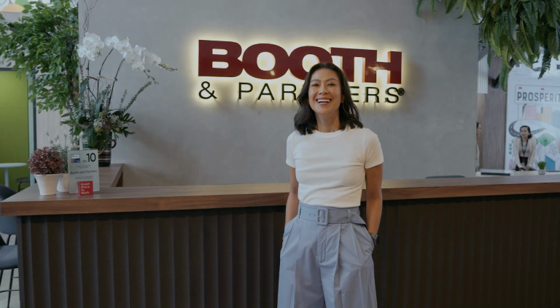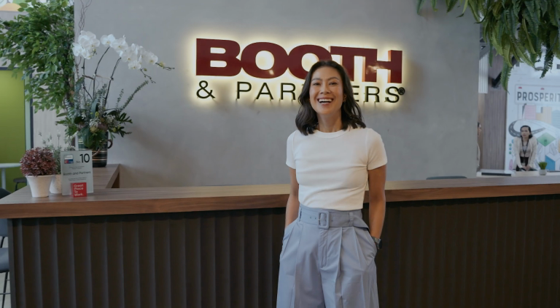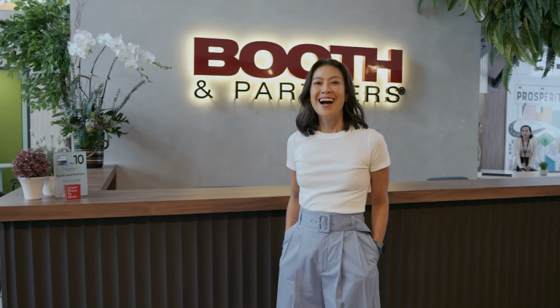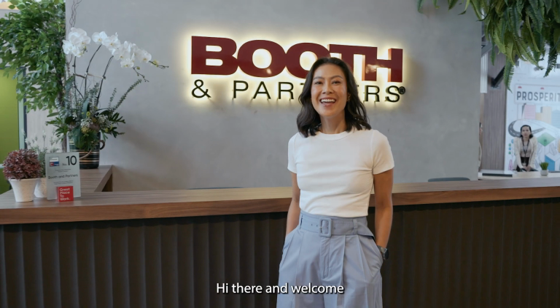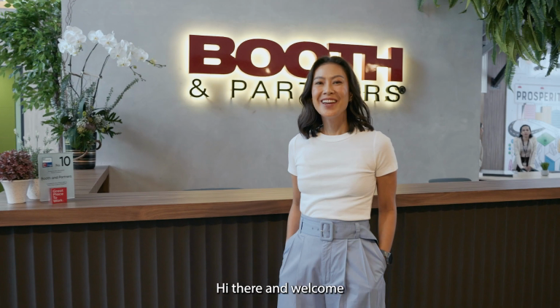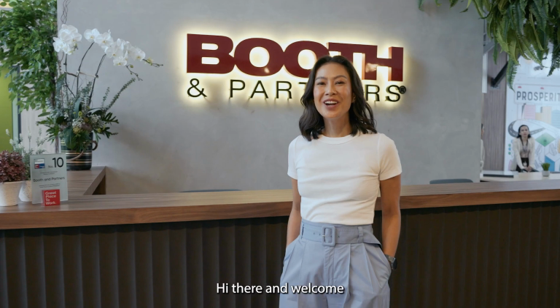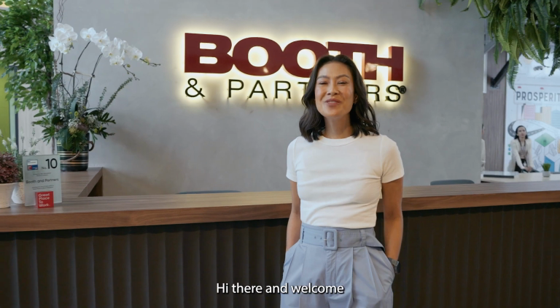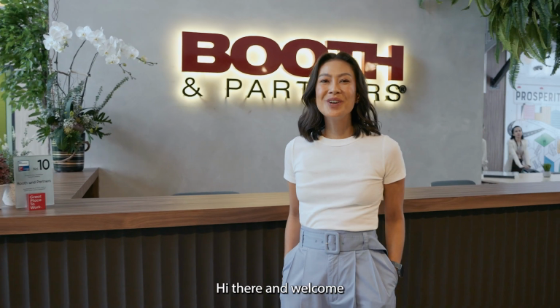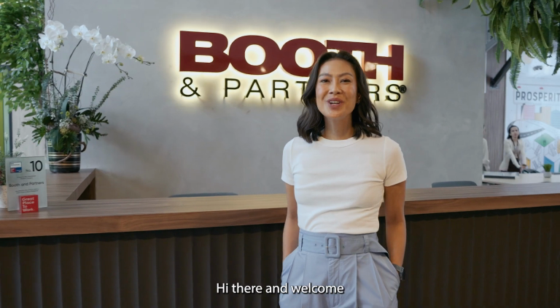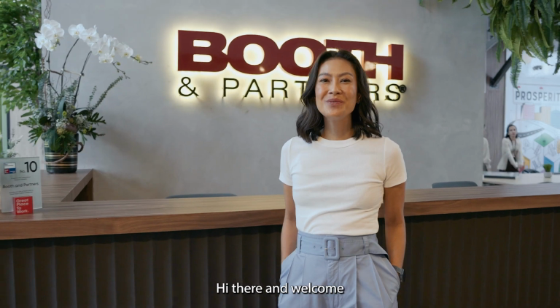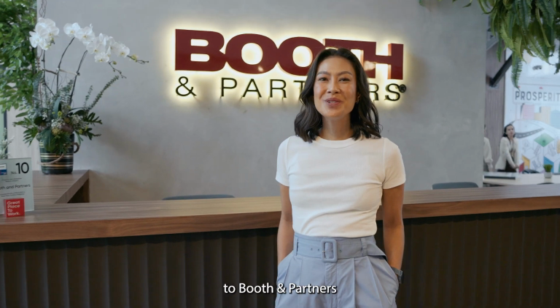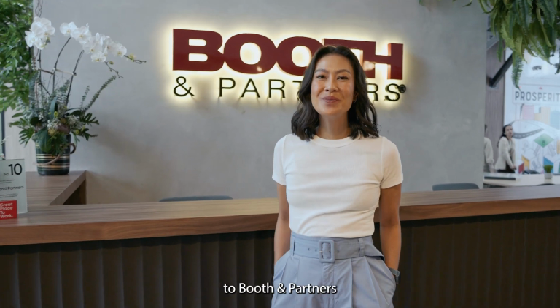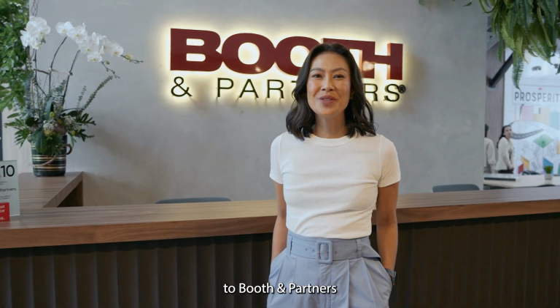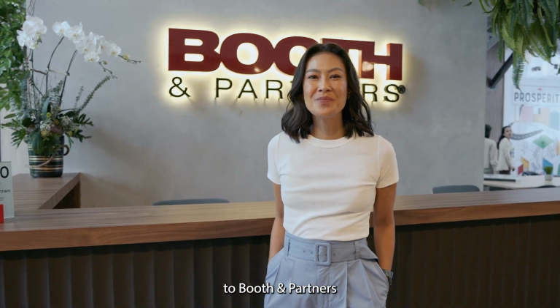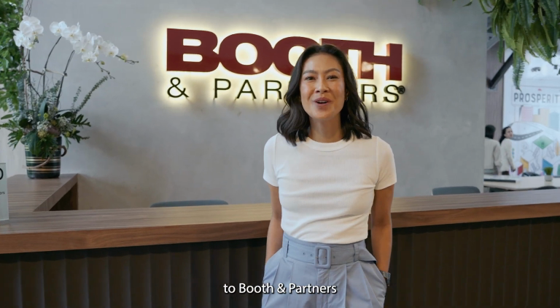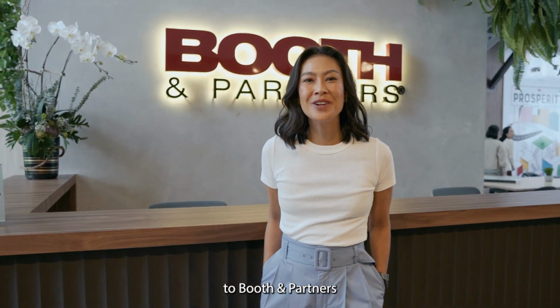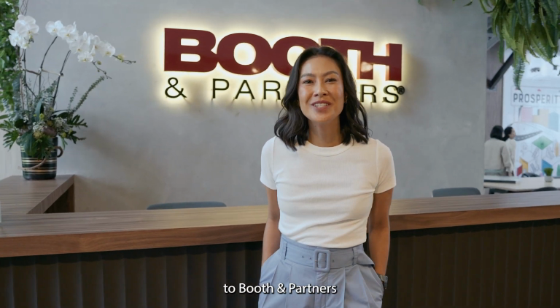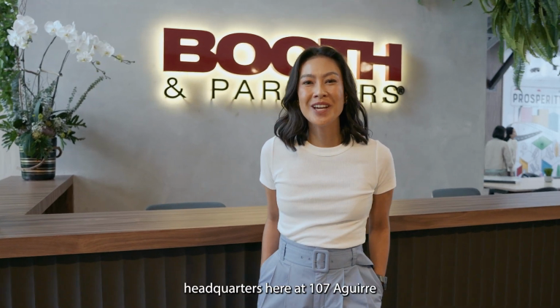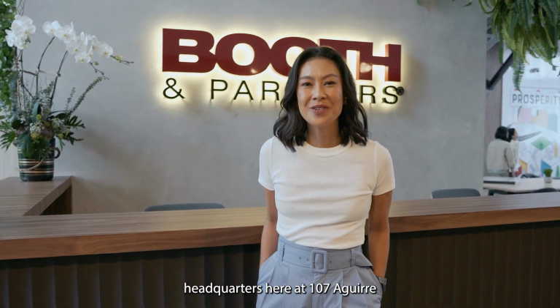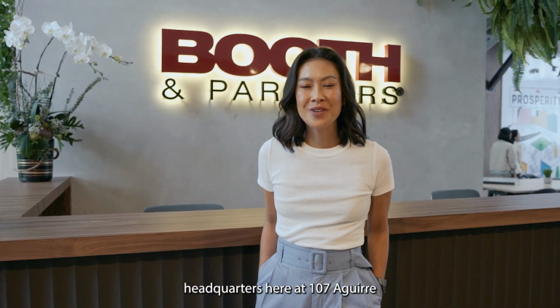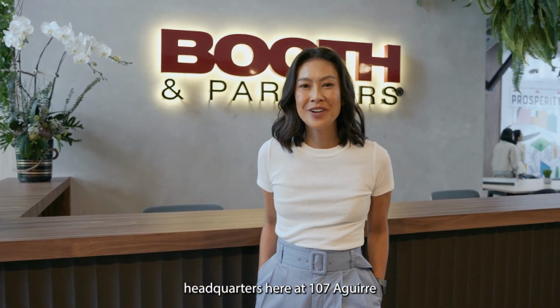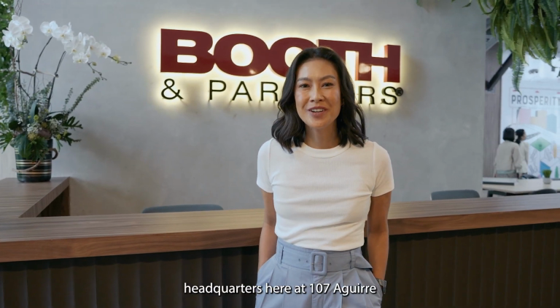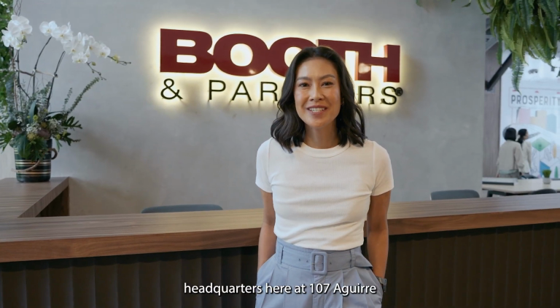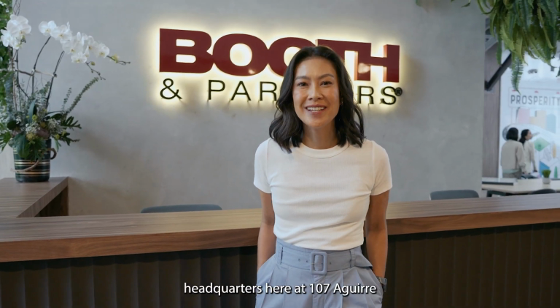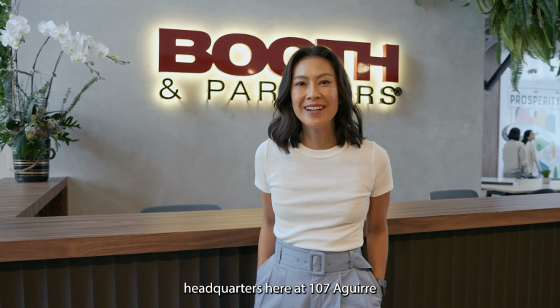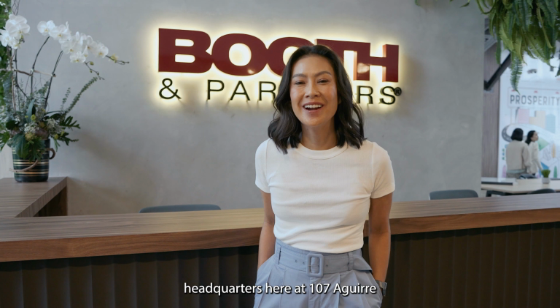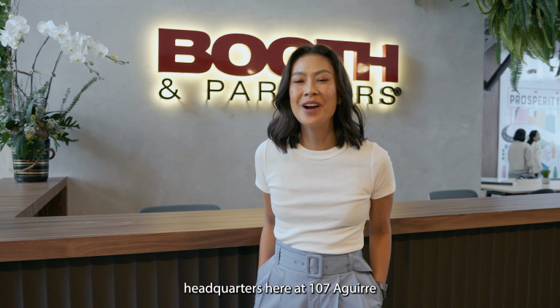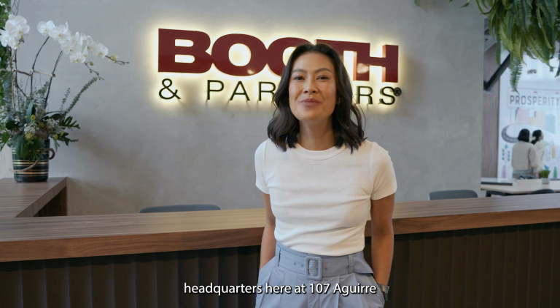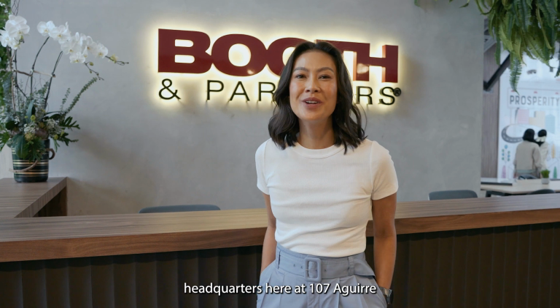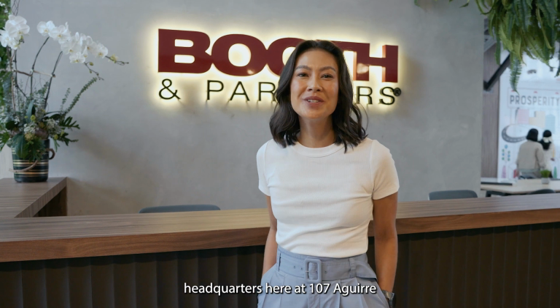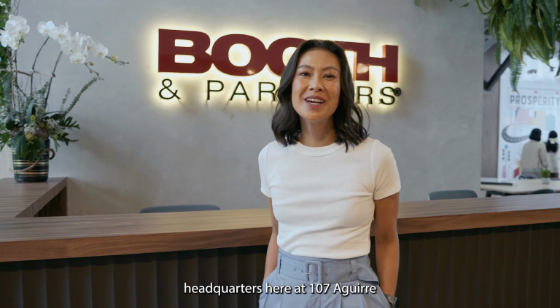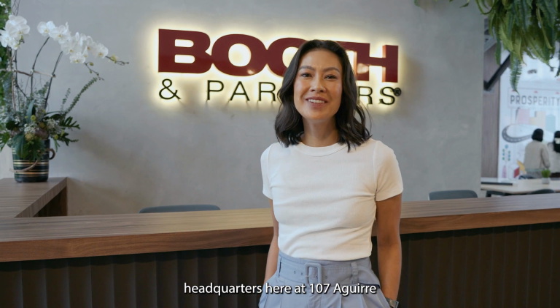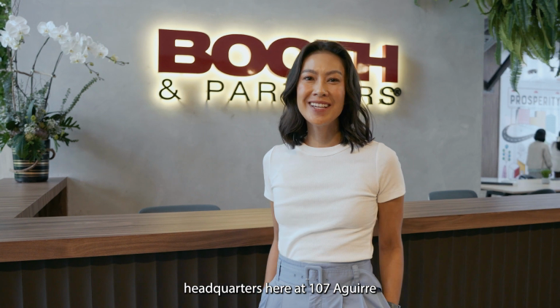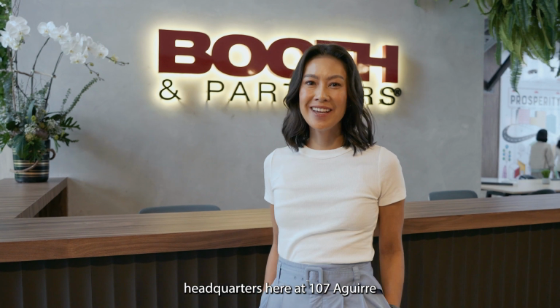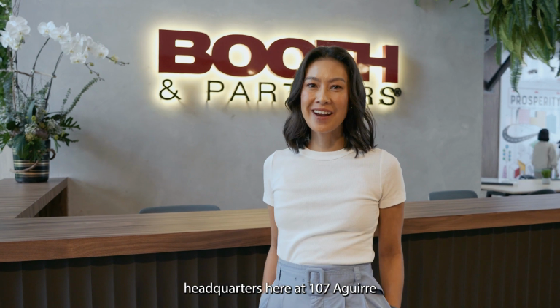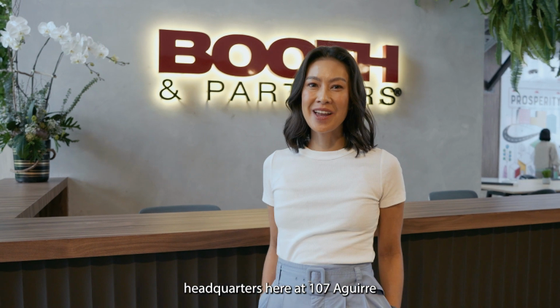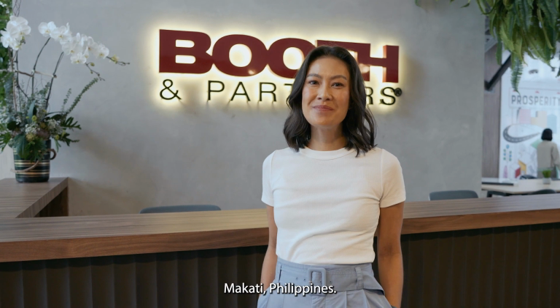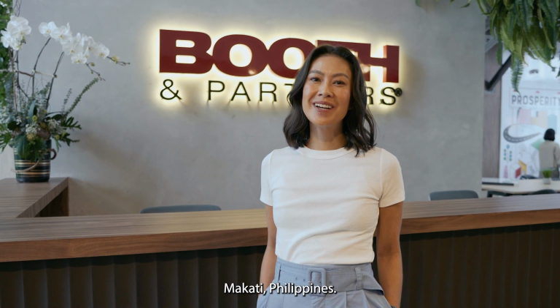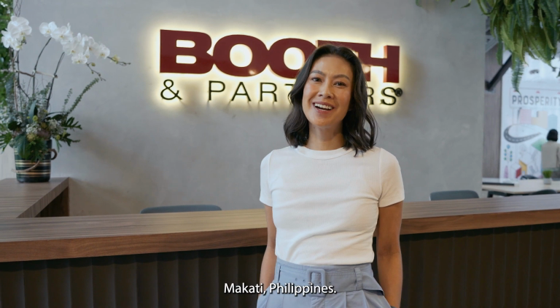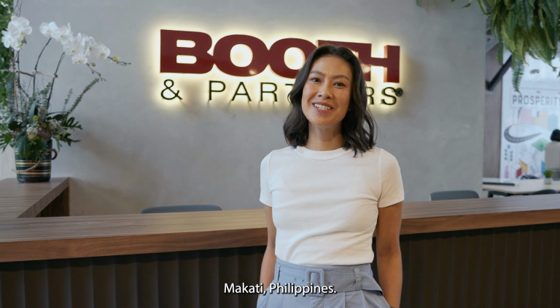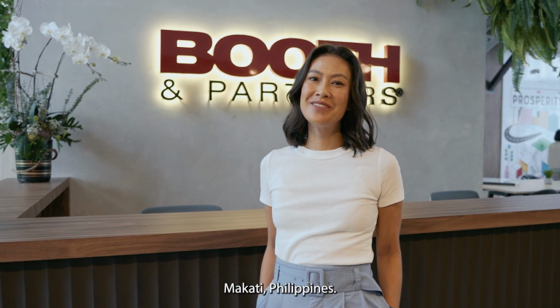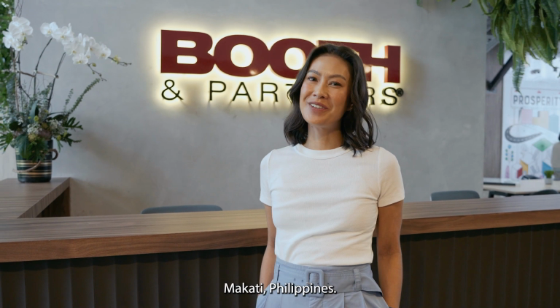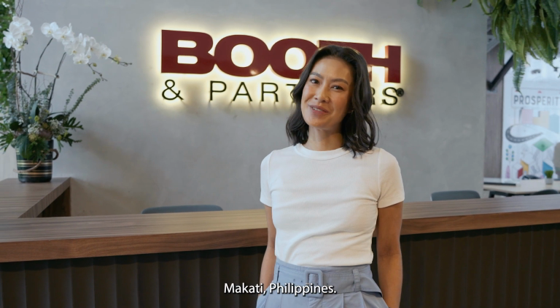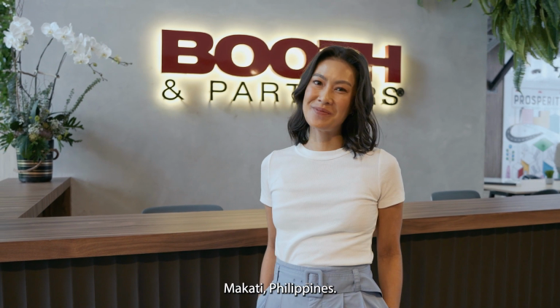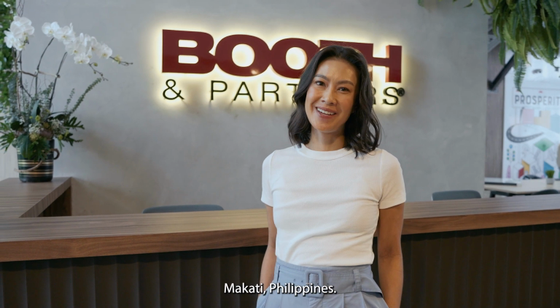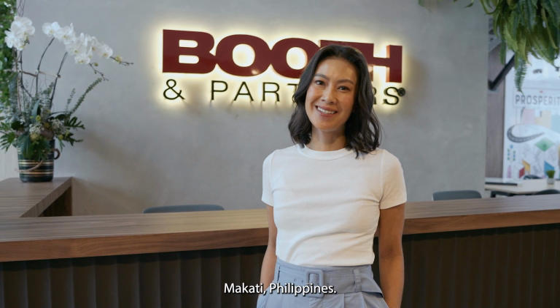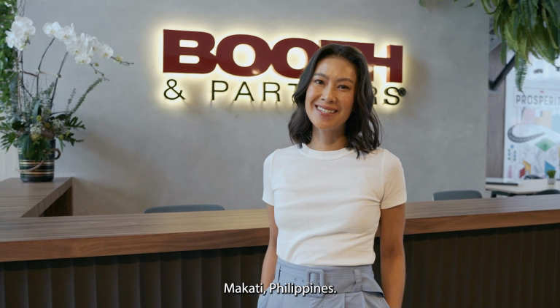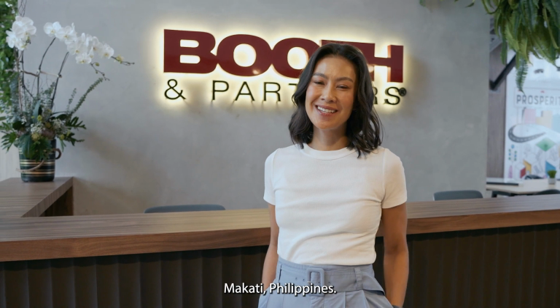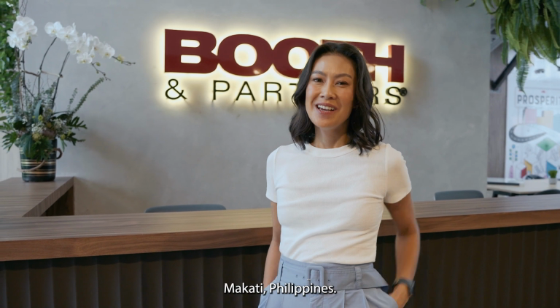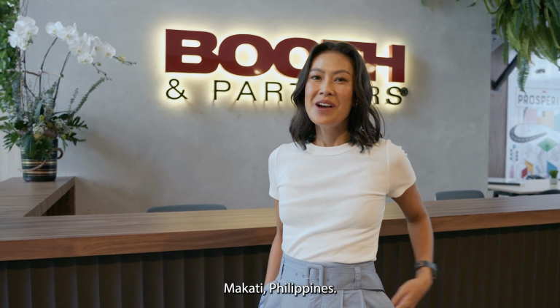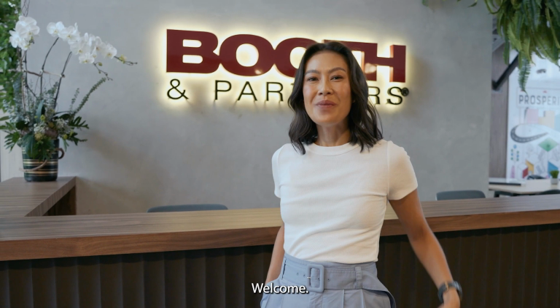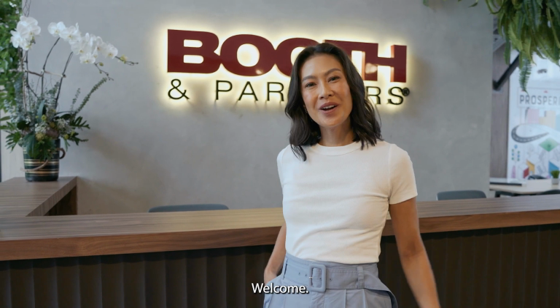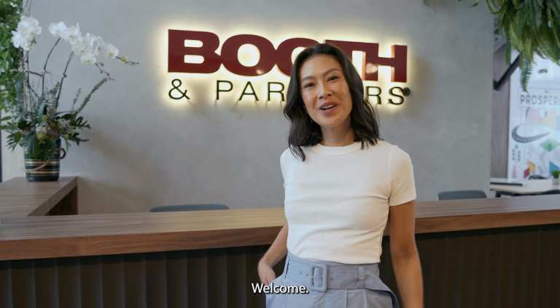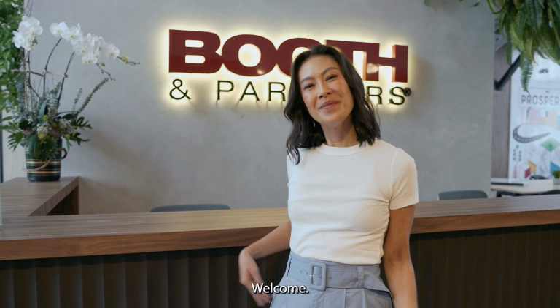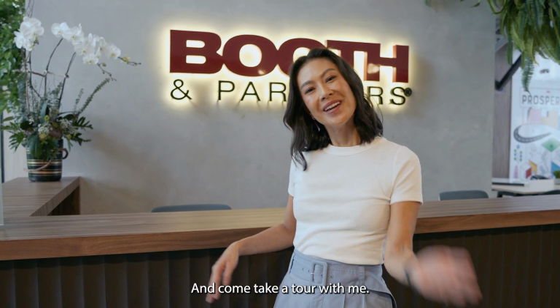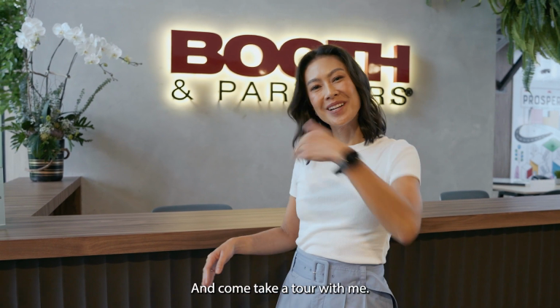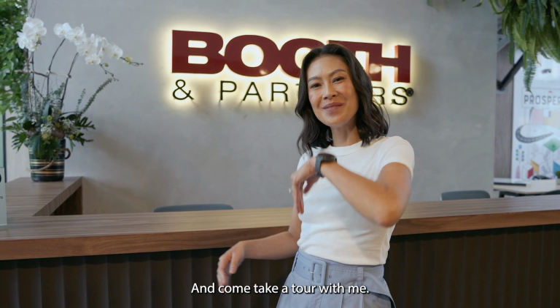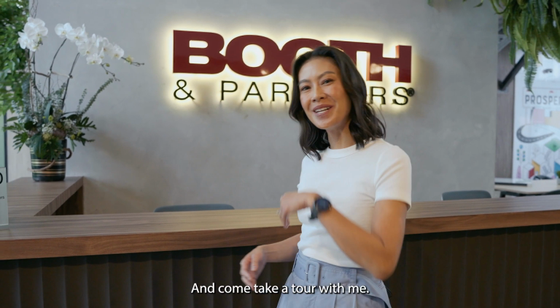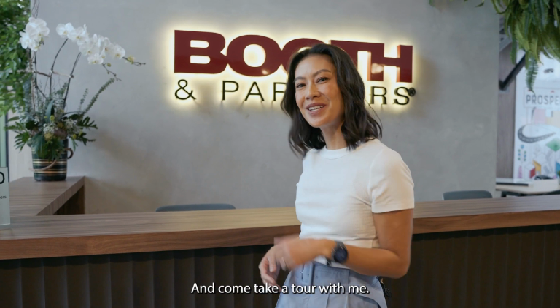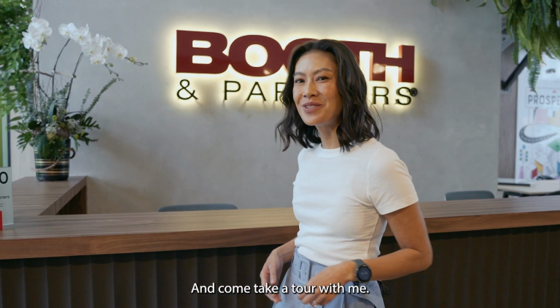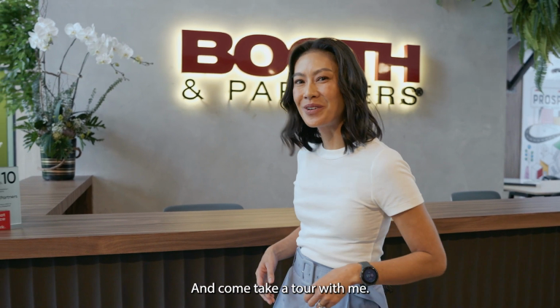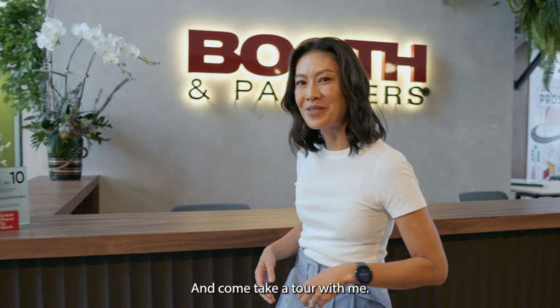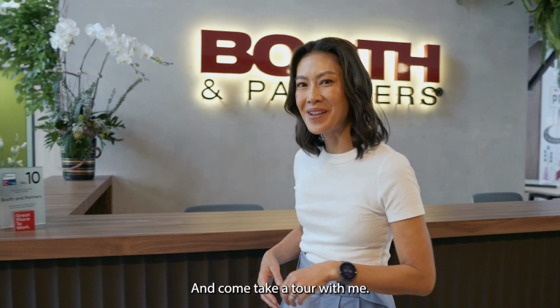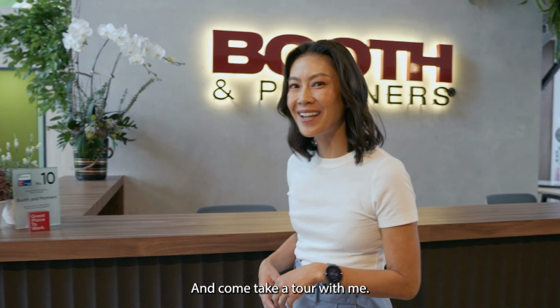Hi there, and welcome to Booth & Partners headquarters here at 107 Aguirre, Makati, Philippines. Welcome and come take a tour with me.